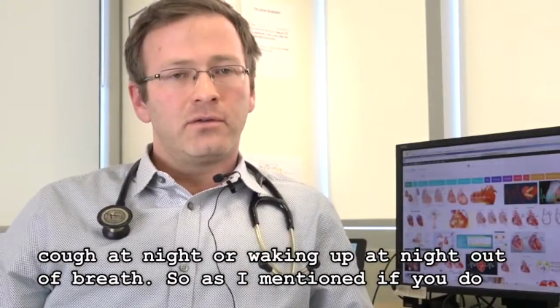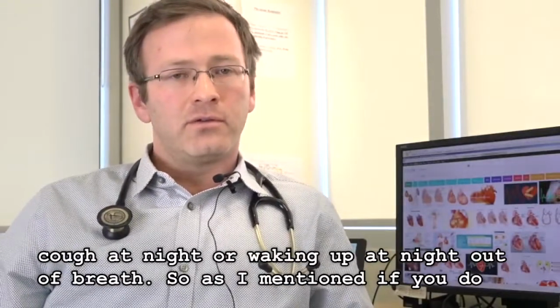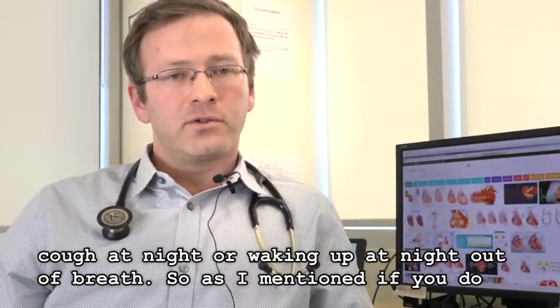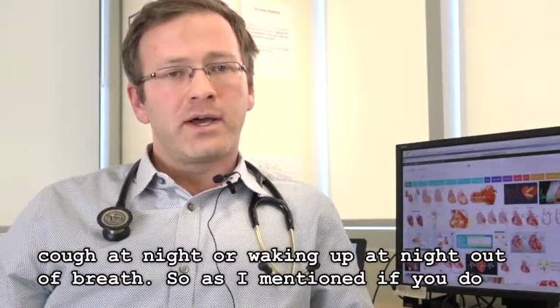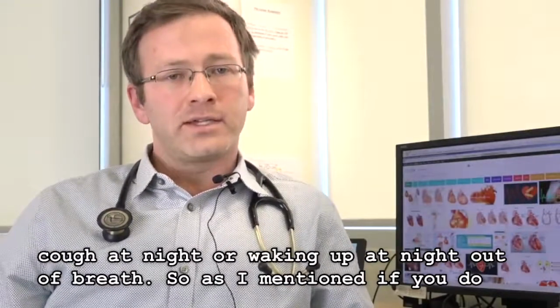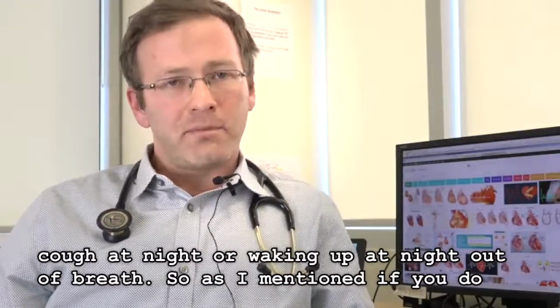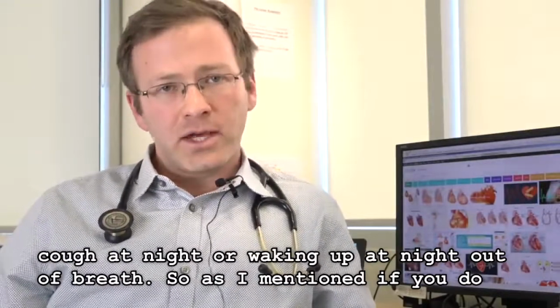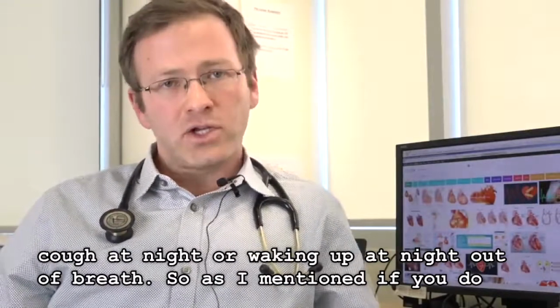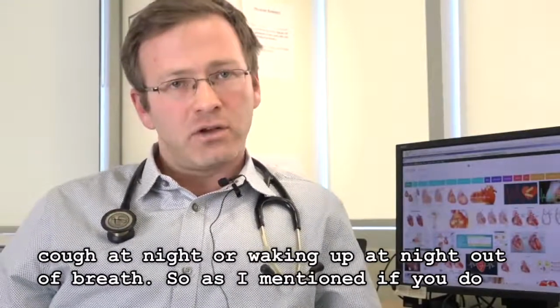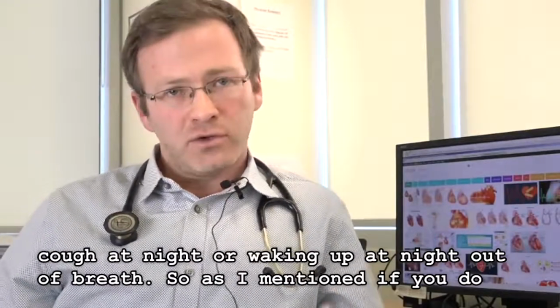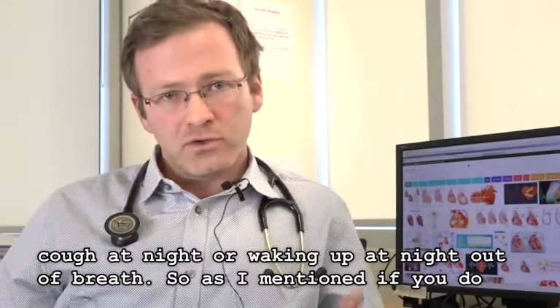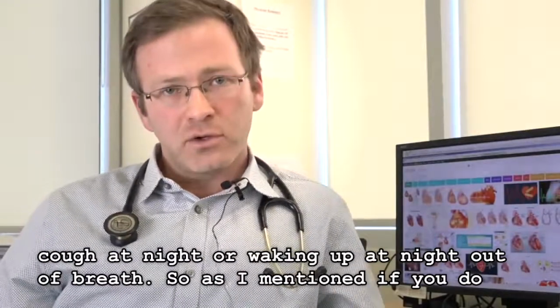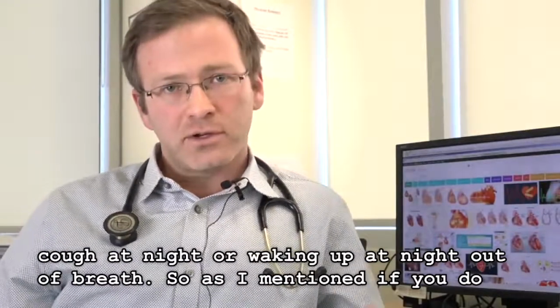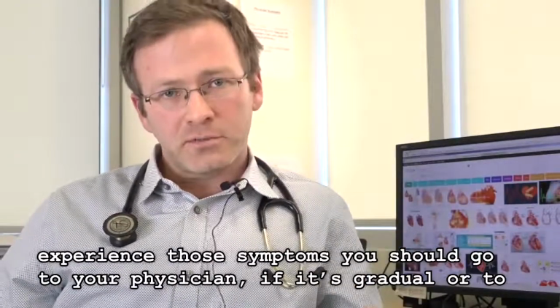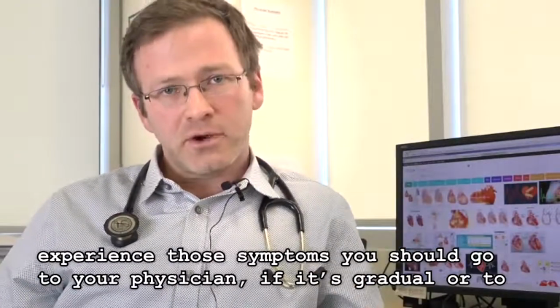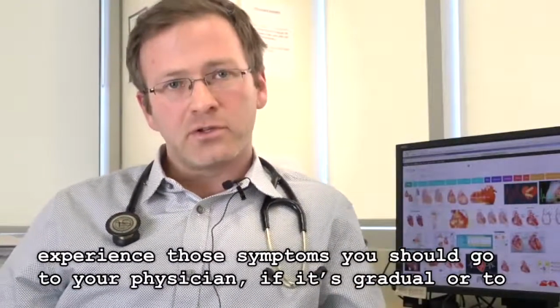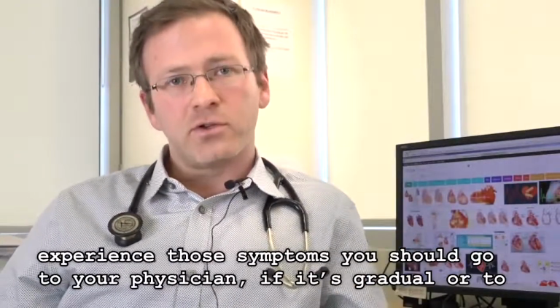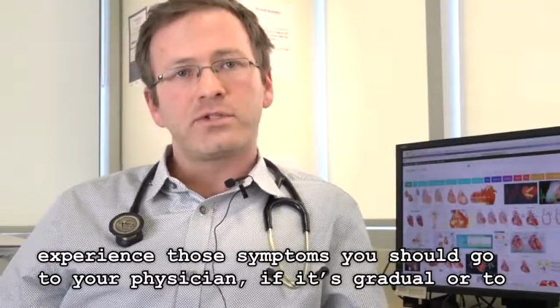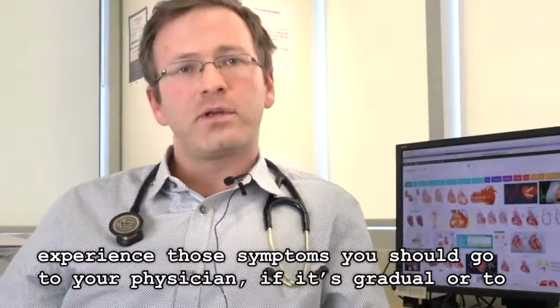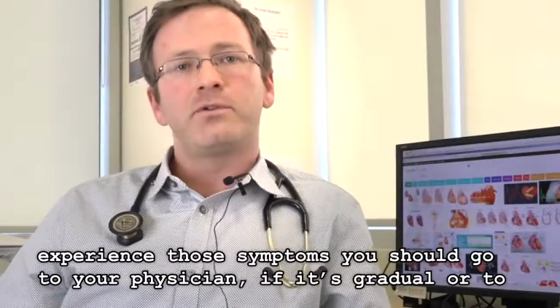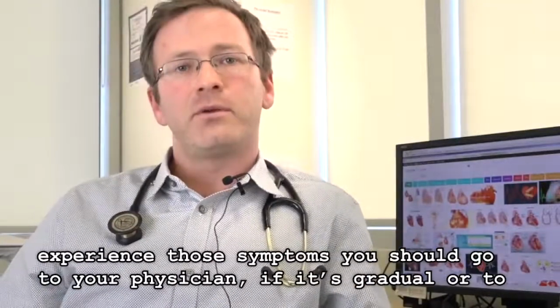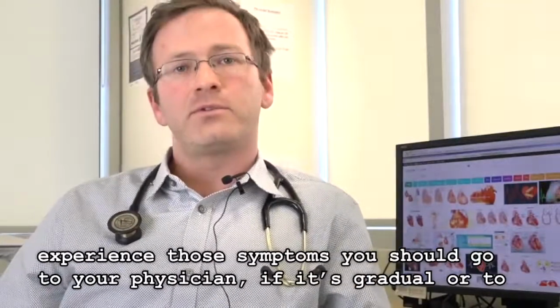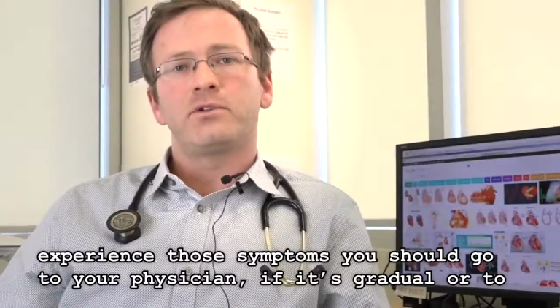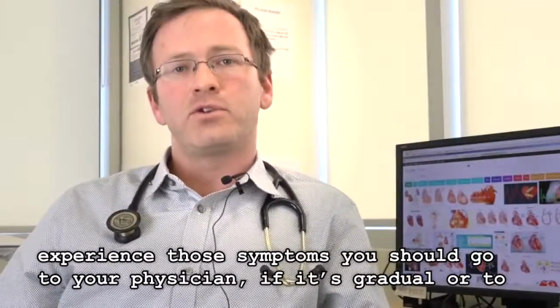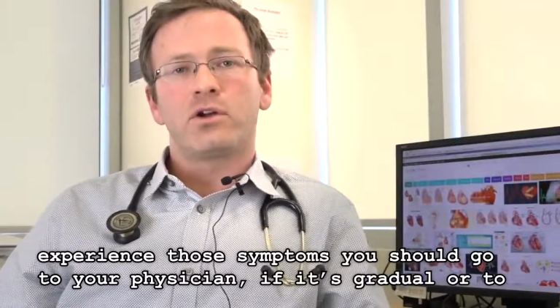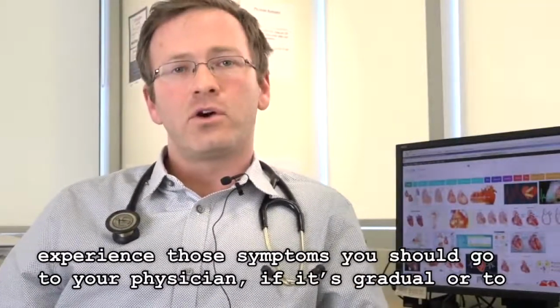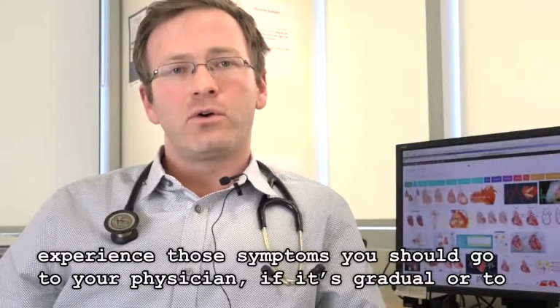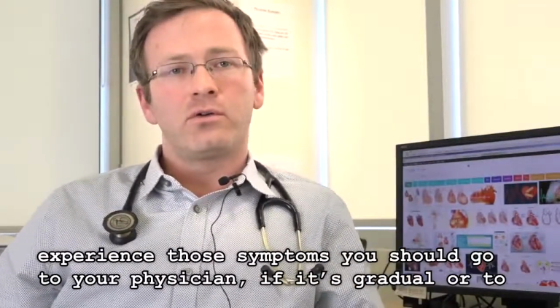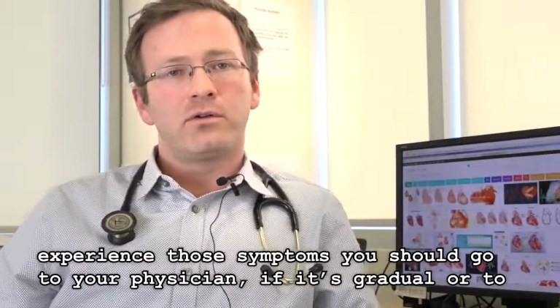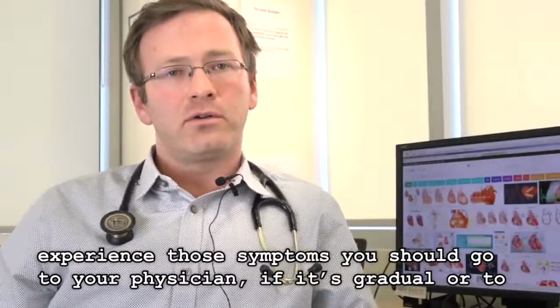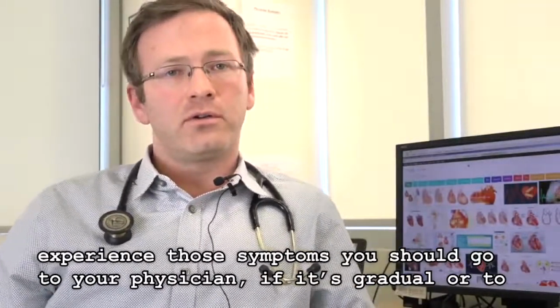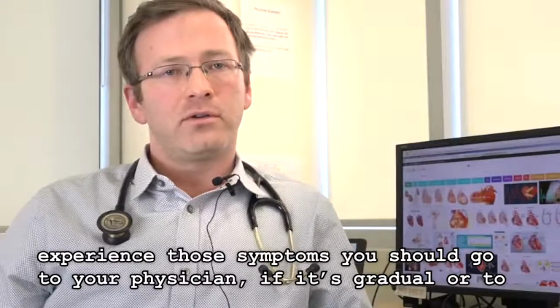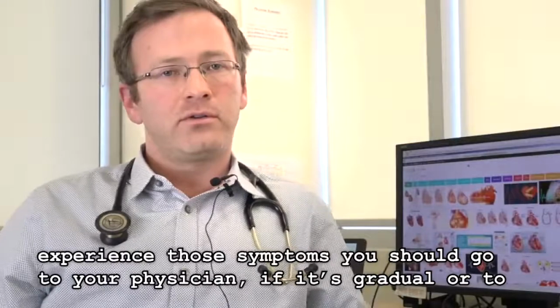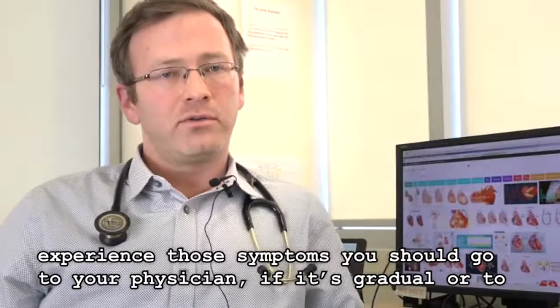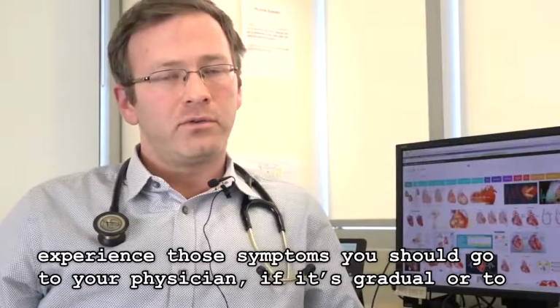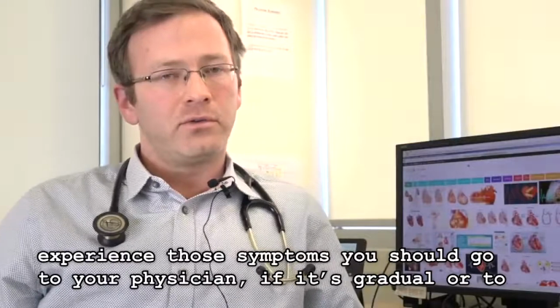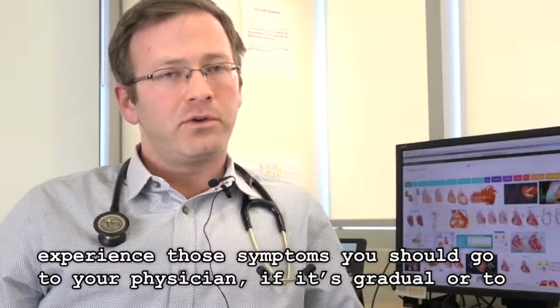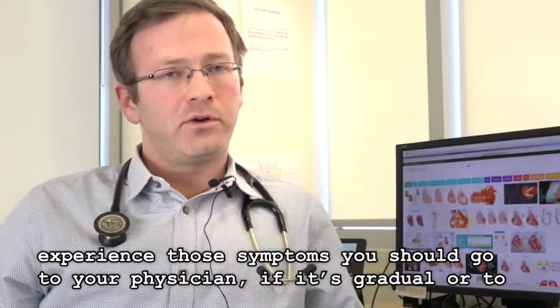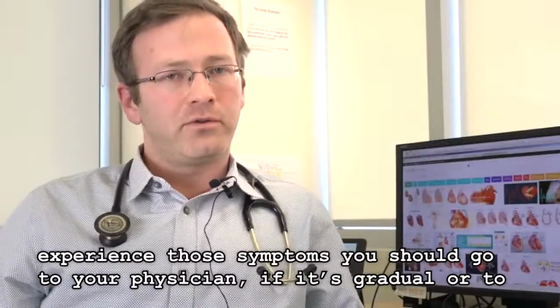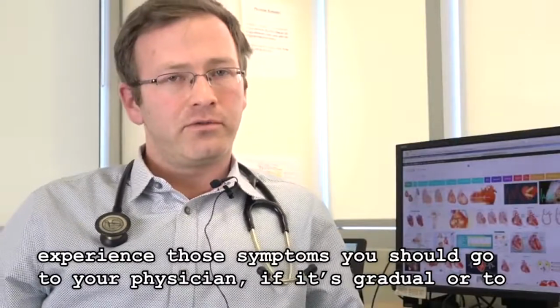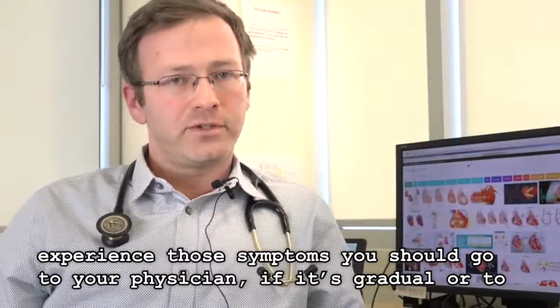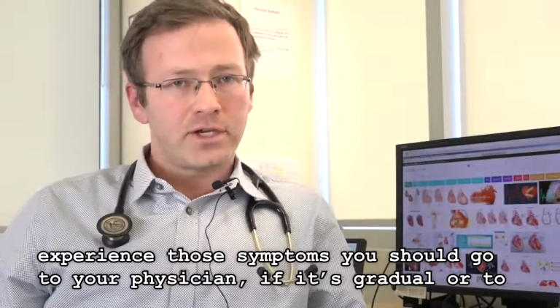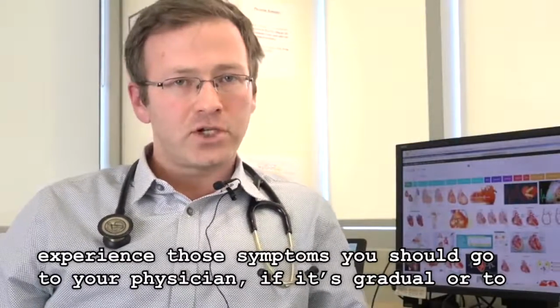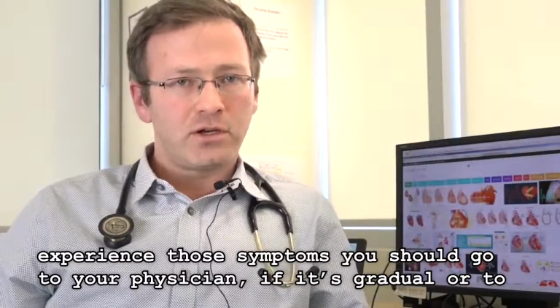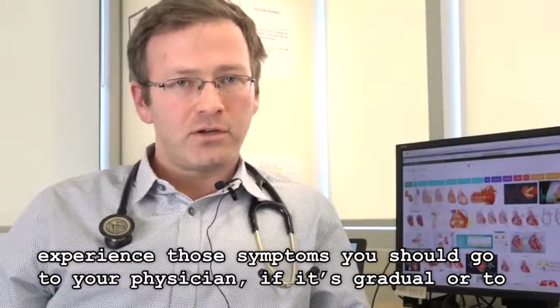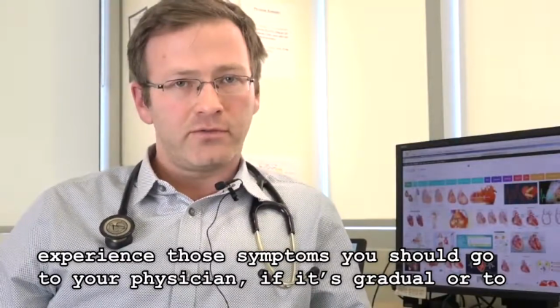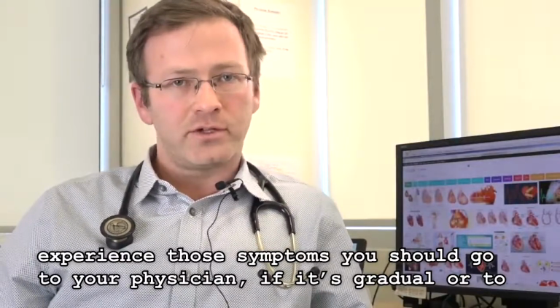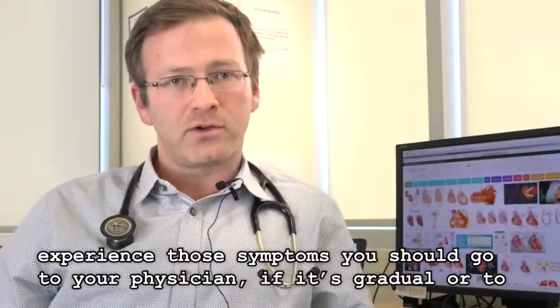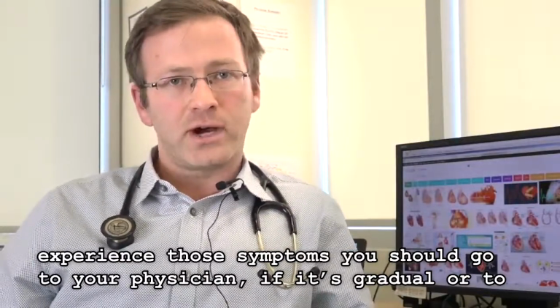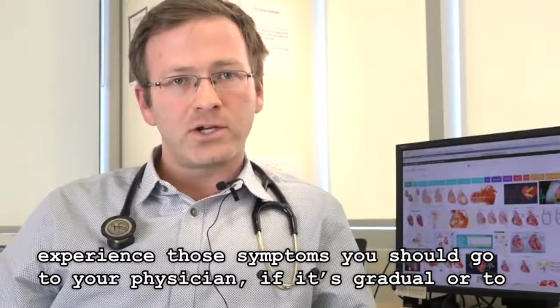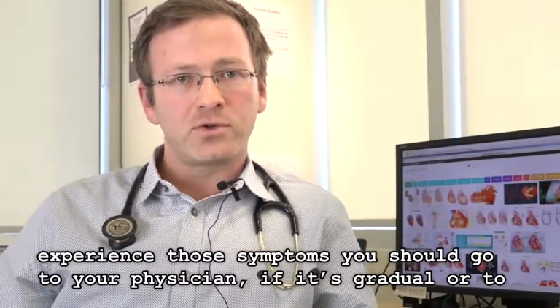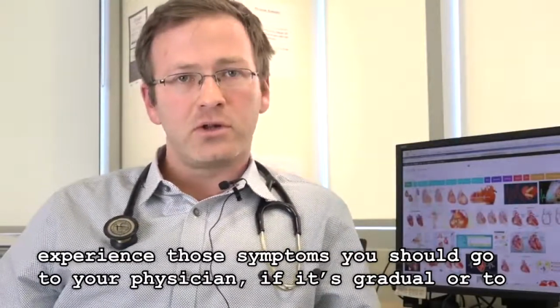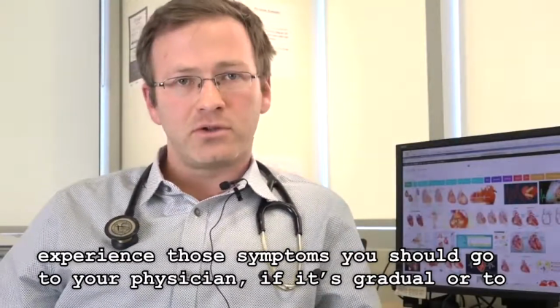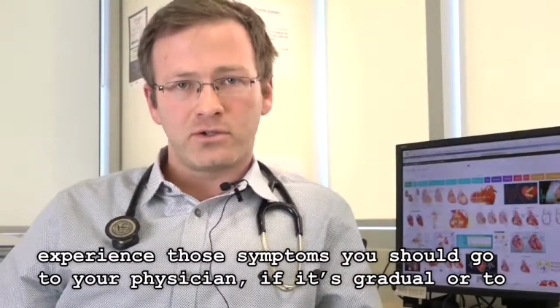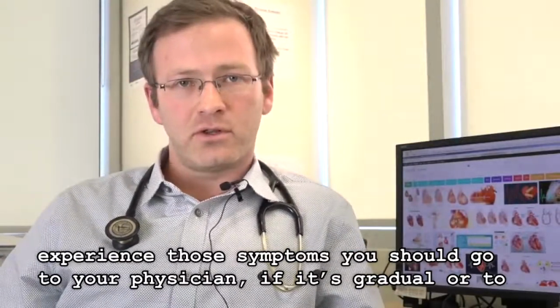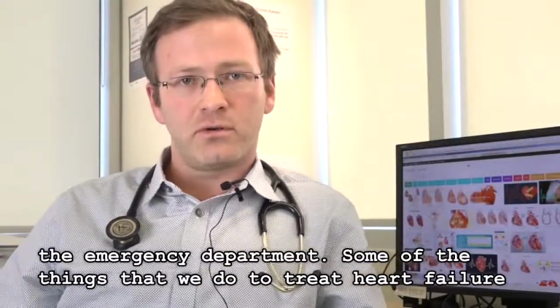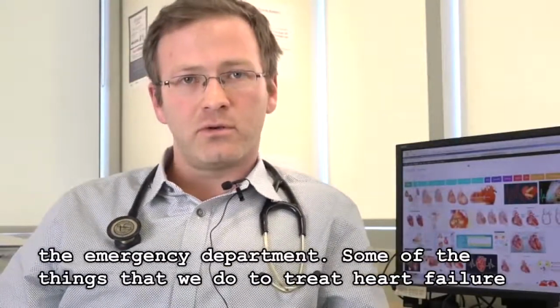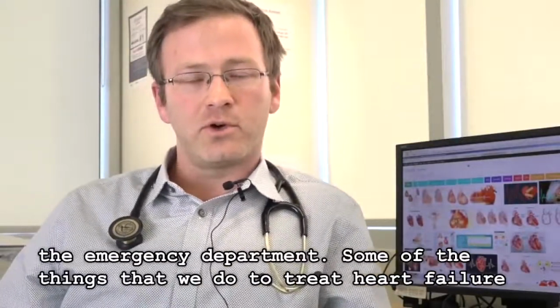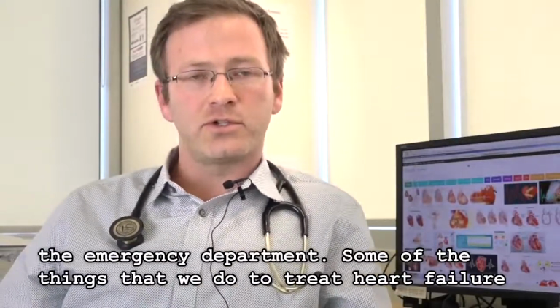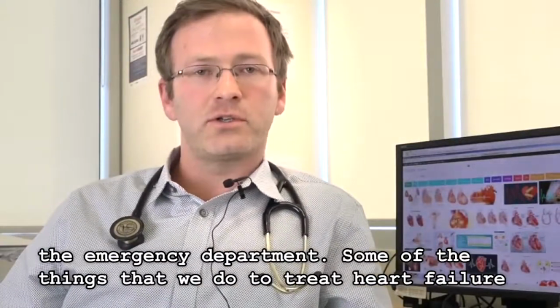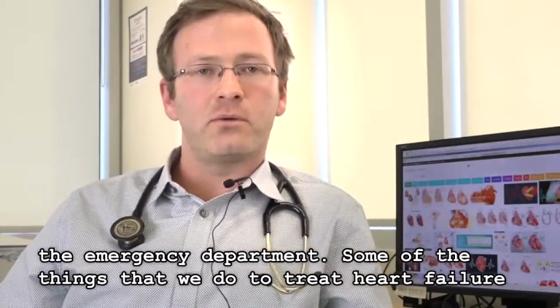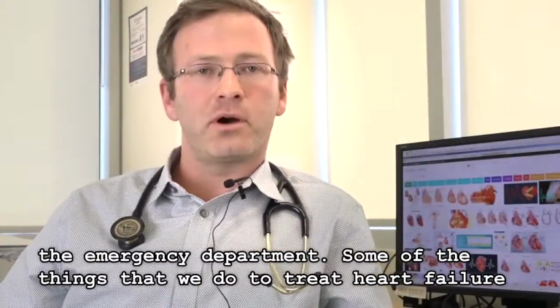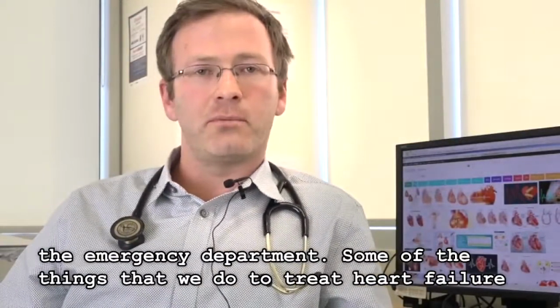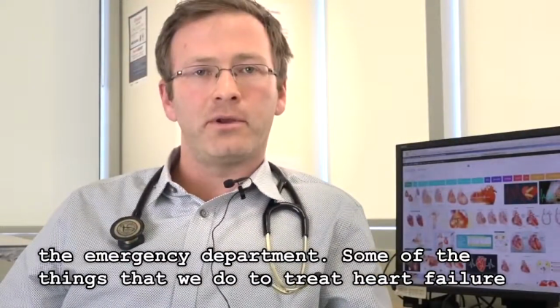As I mentioned, if you do experience those symptoms you should go to your physician if it's gradual, or to the emergency department if it's more urgent.